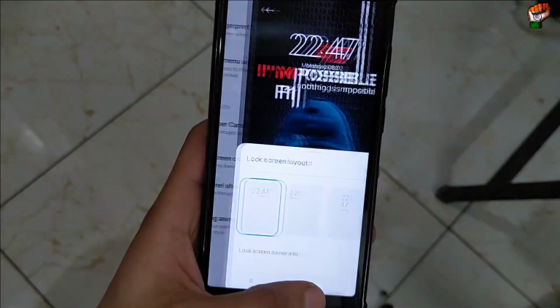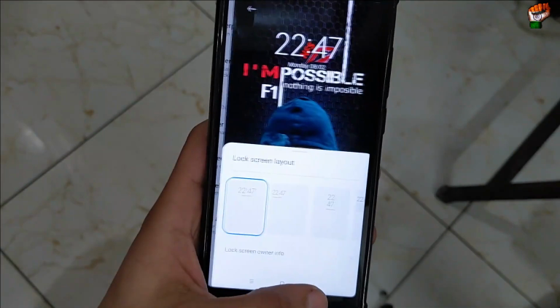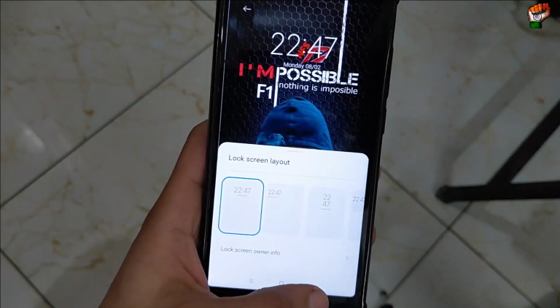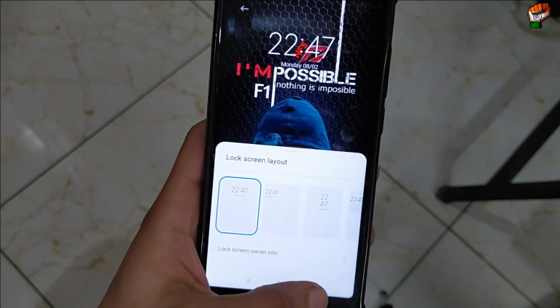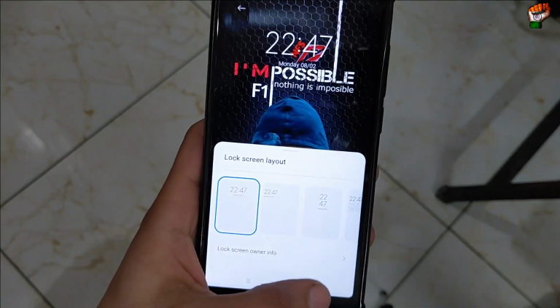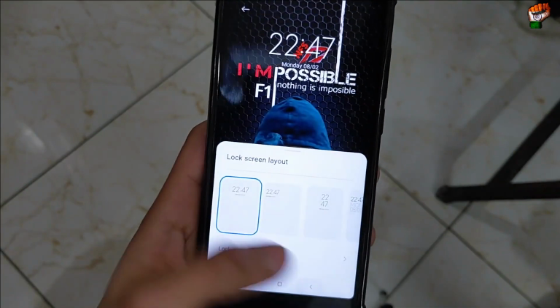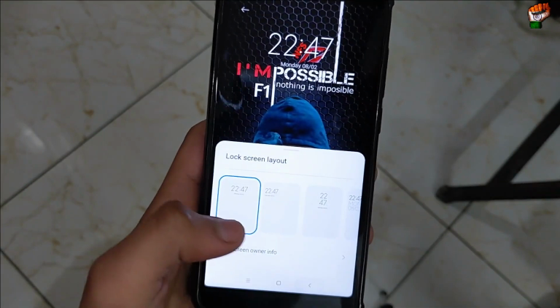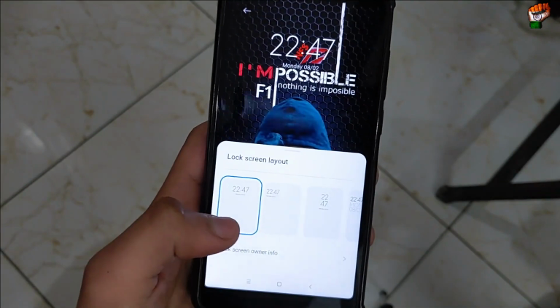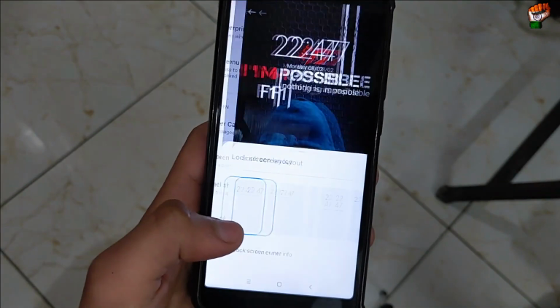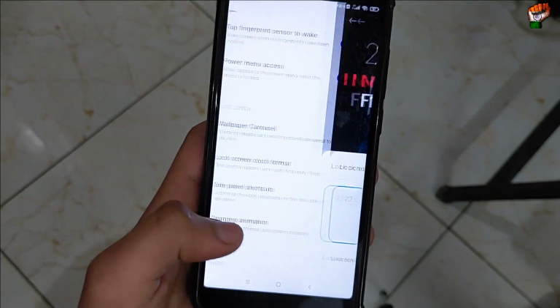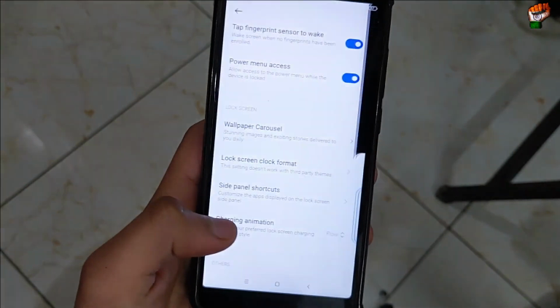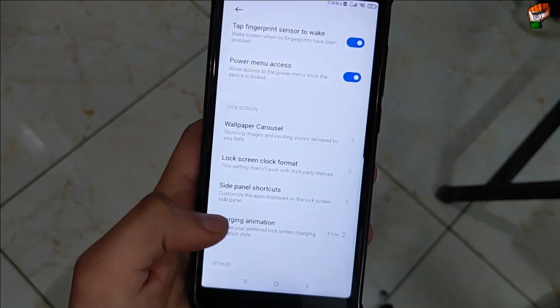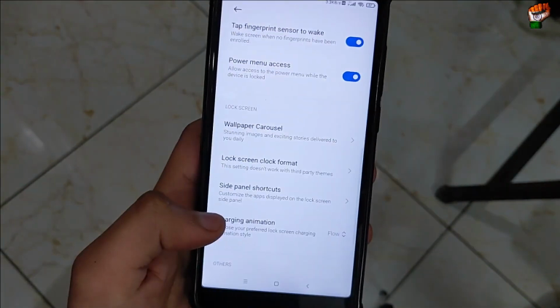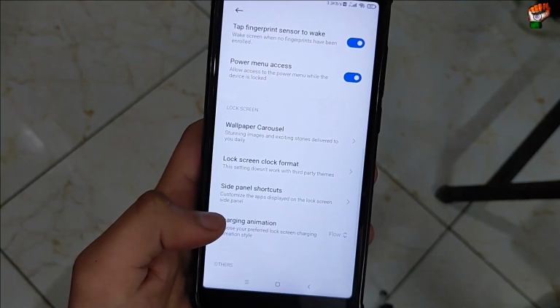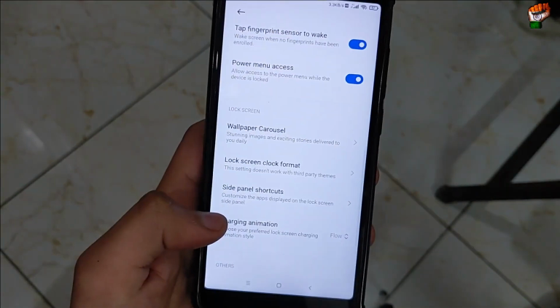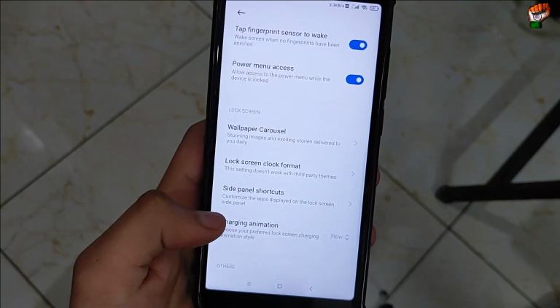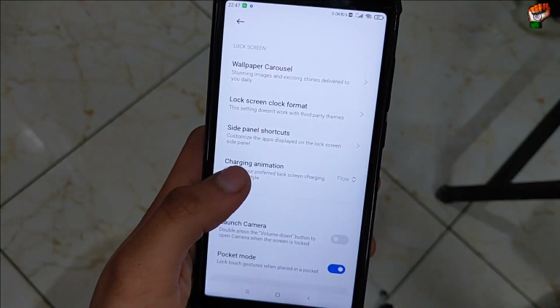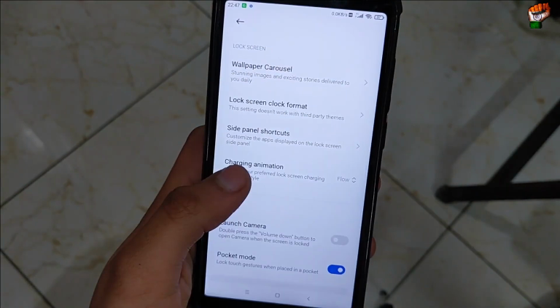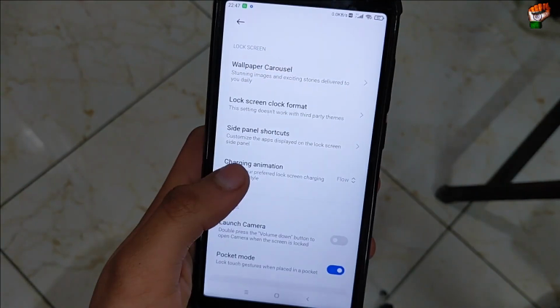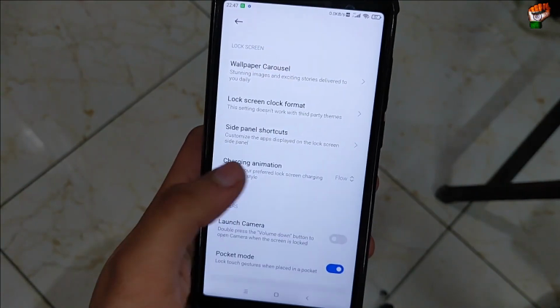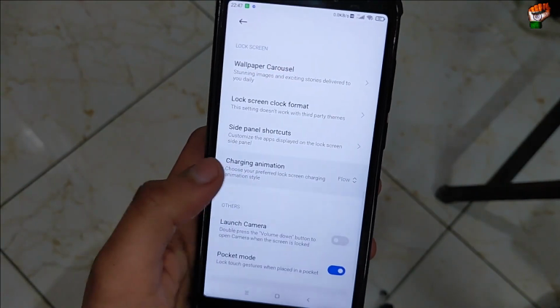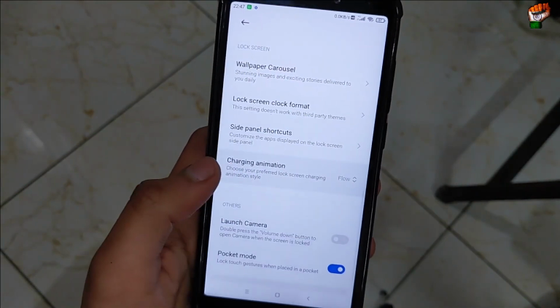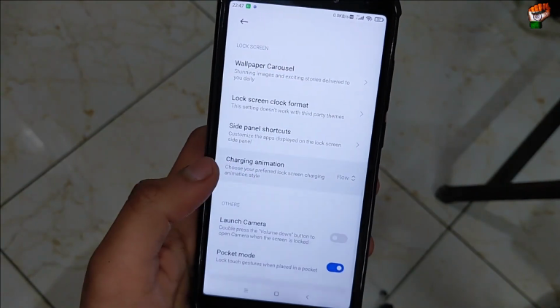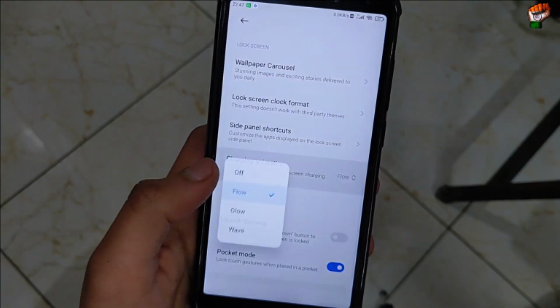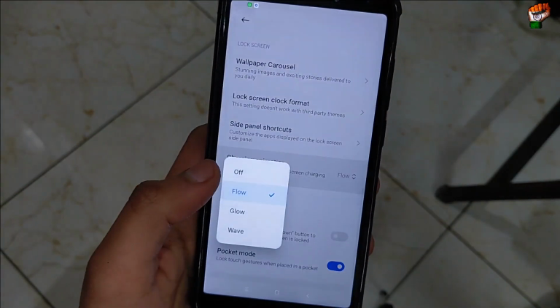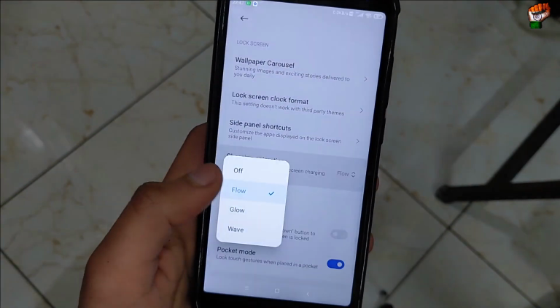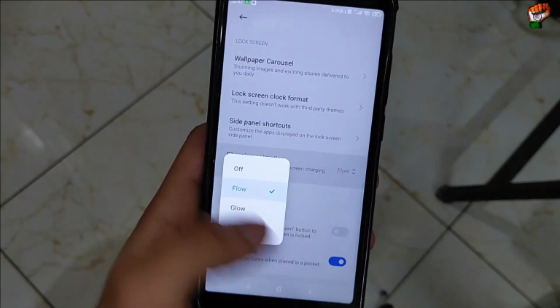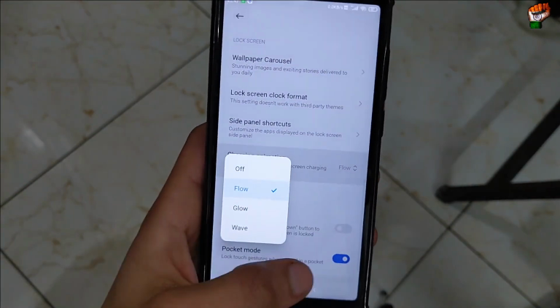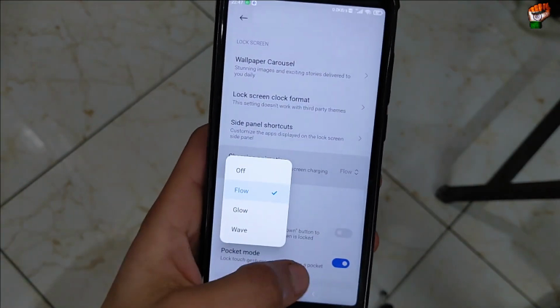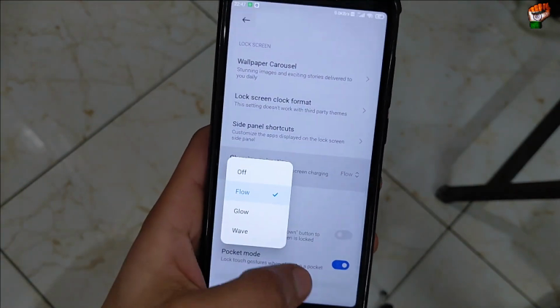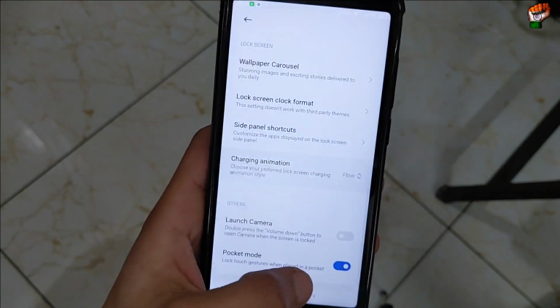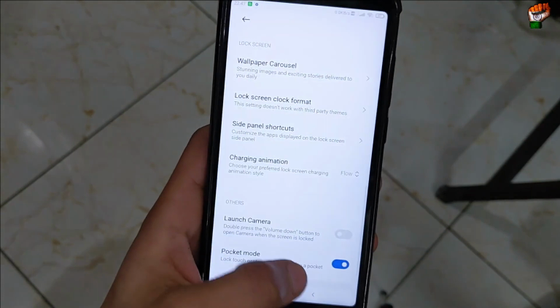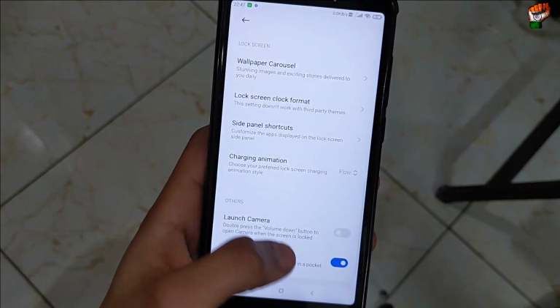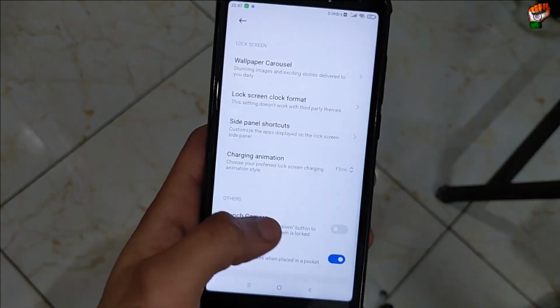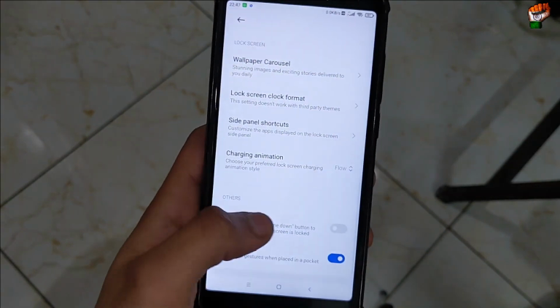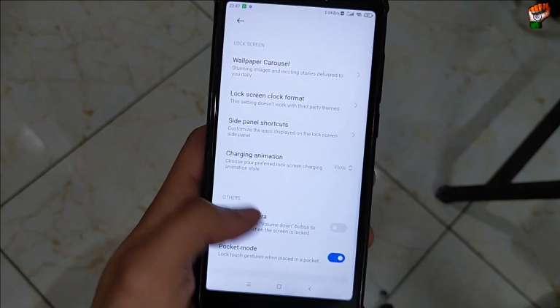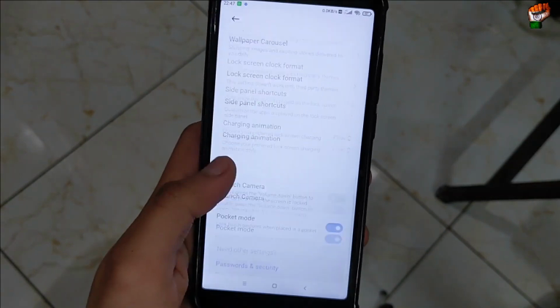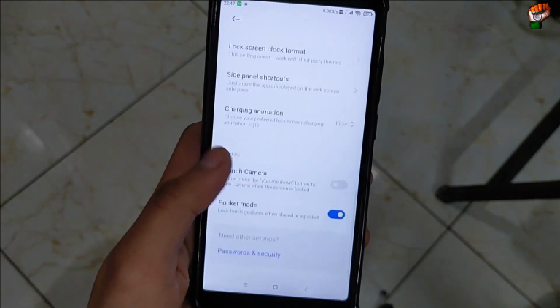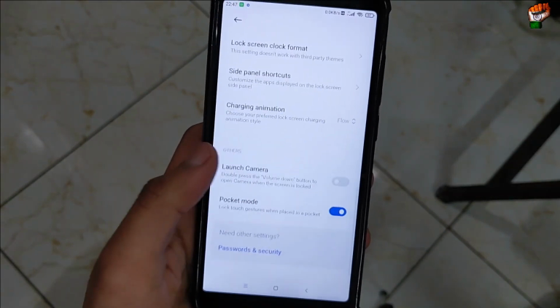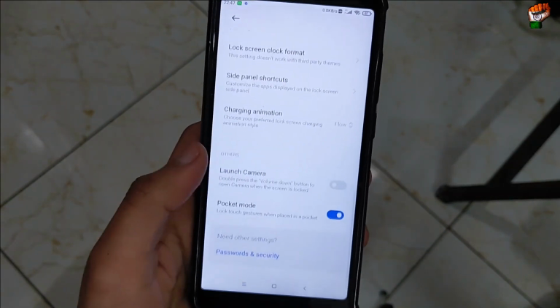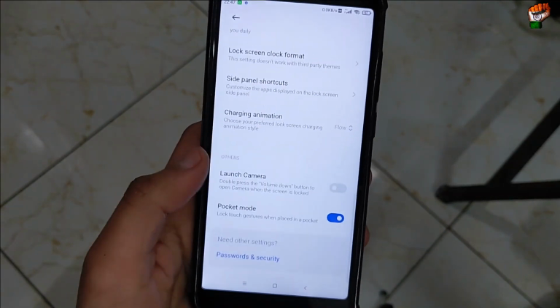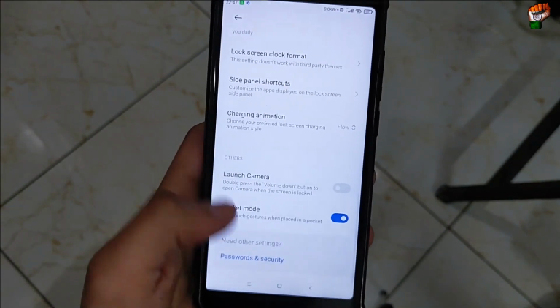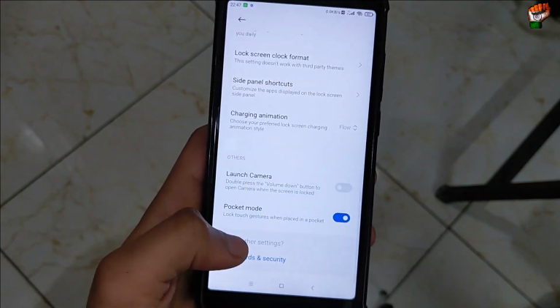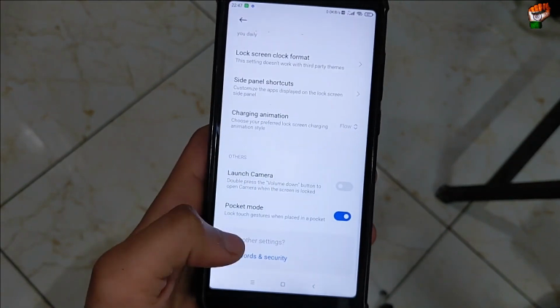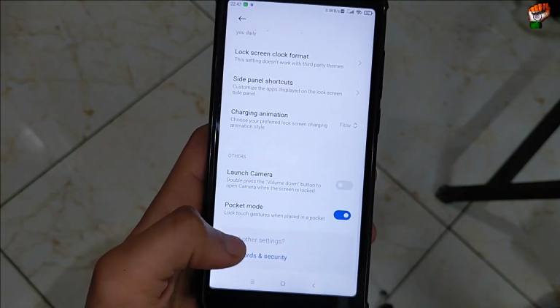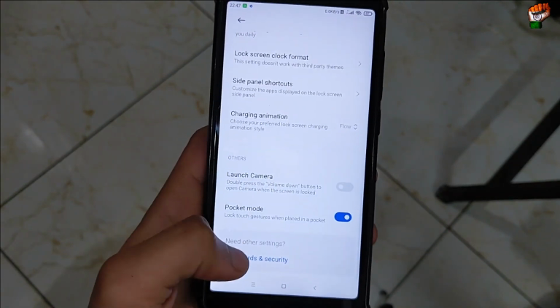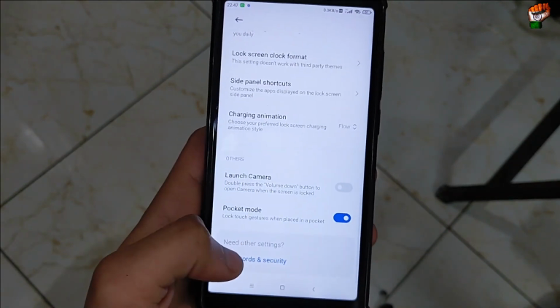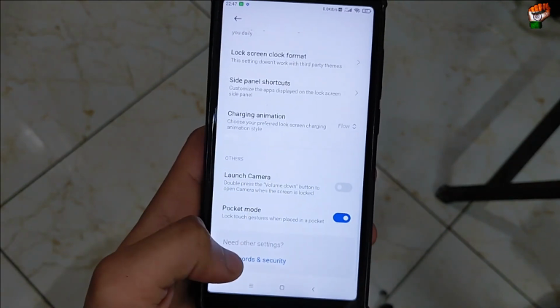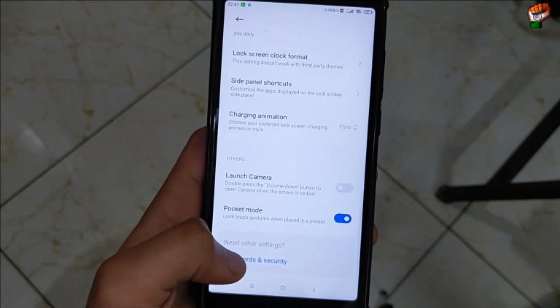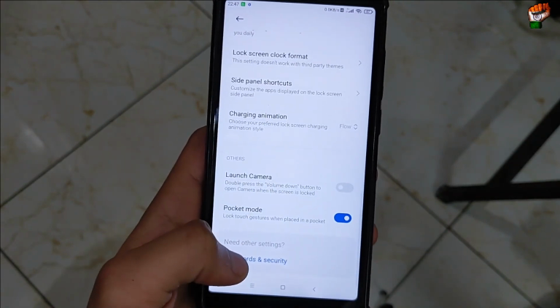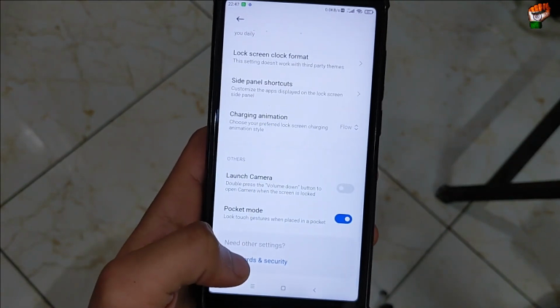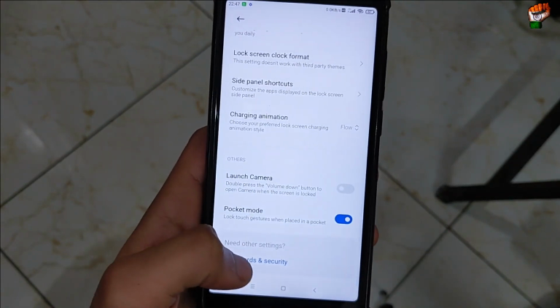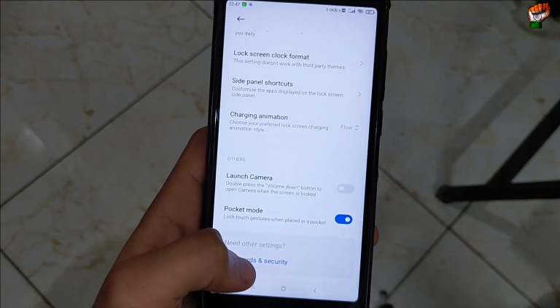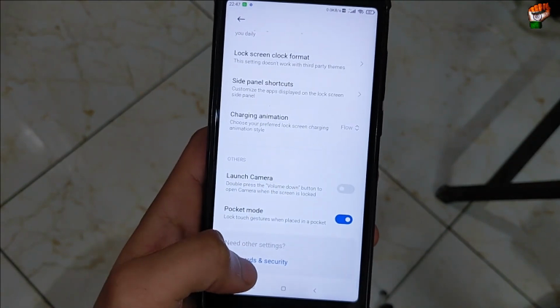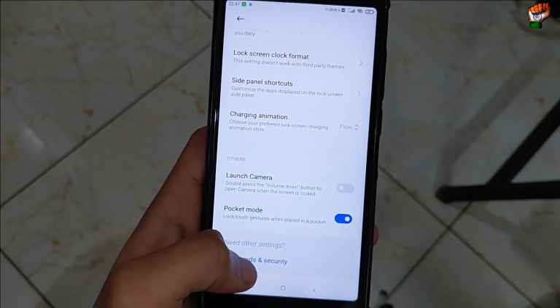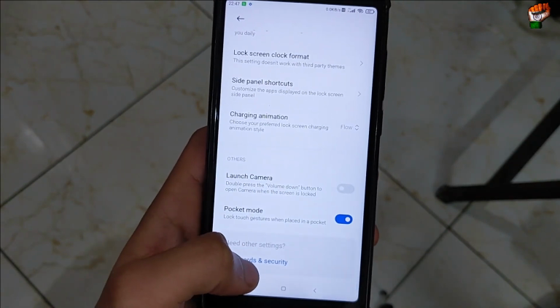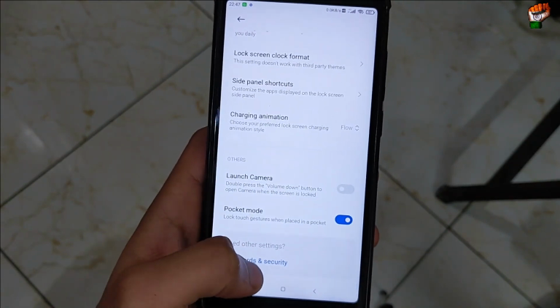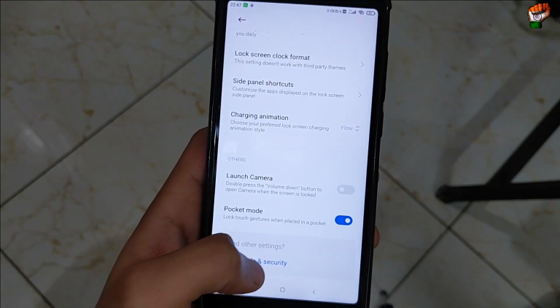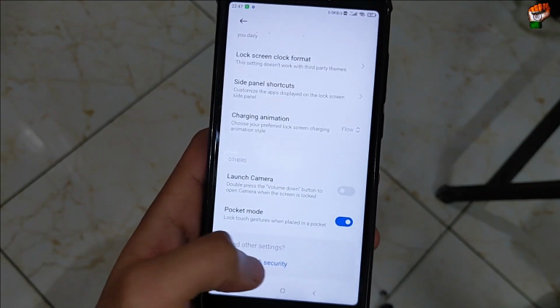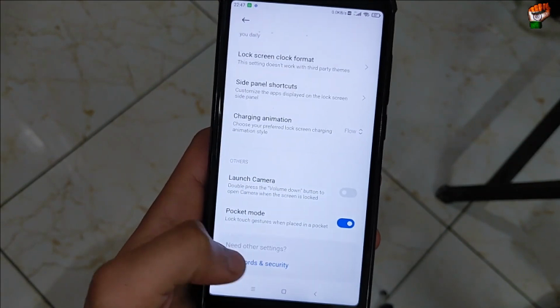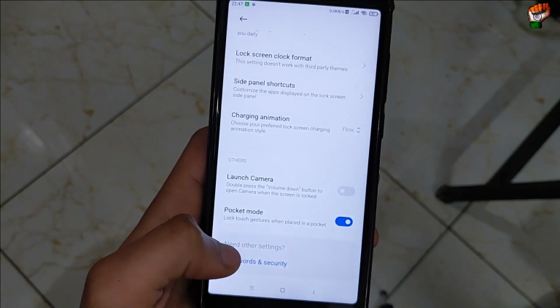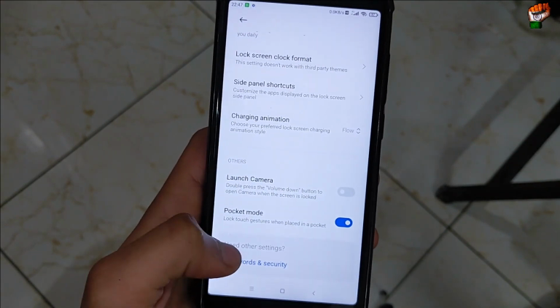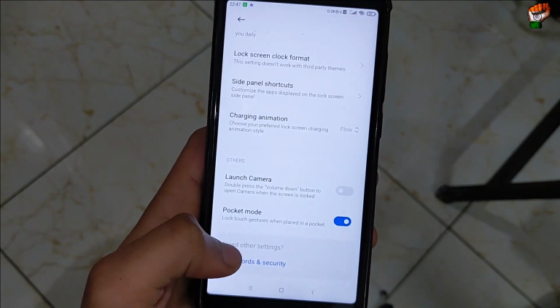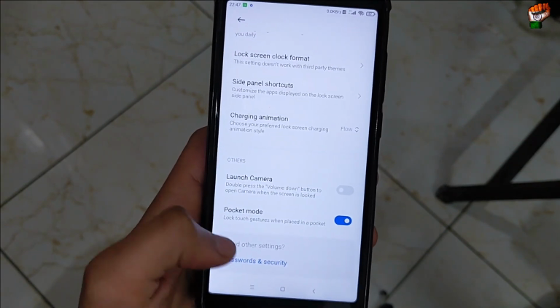Fingerprint sensor to wake is working and you will get wallpaper — it works perfectly. Lock screen format is also working perfectly. Here is the charging animation. Camera is also pre-installed in this ROM.